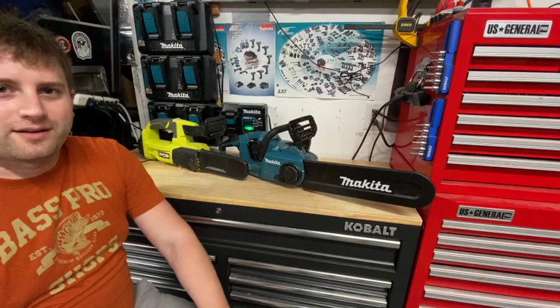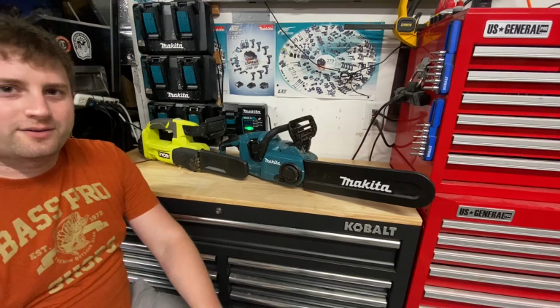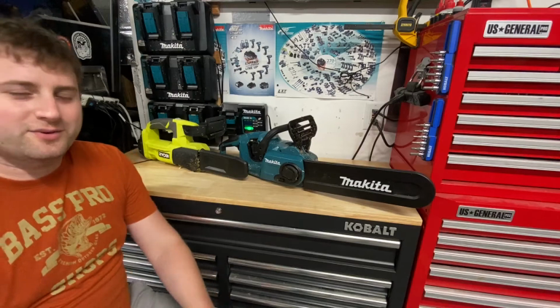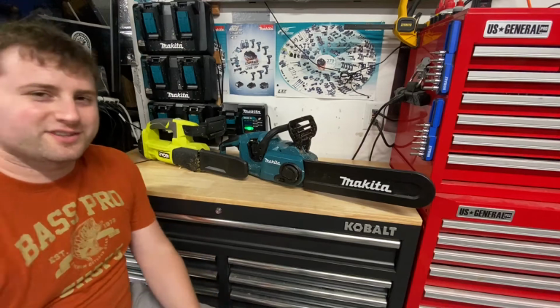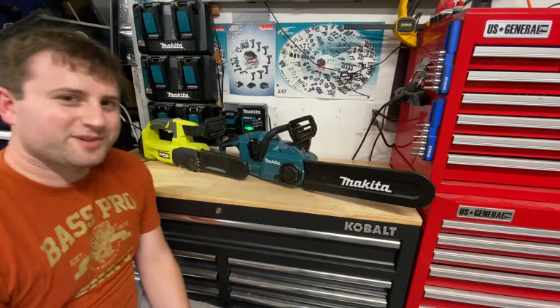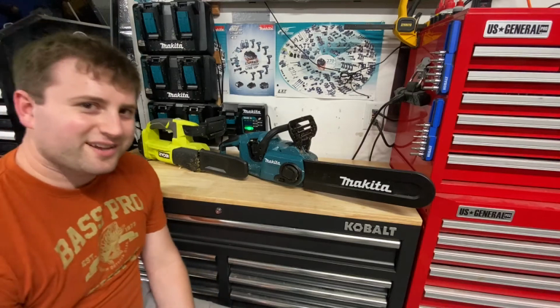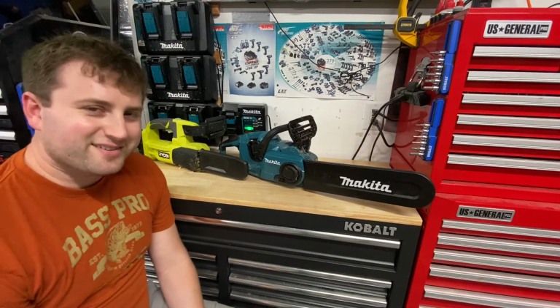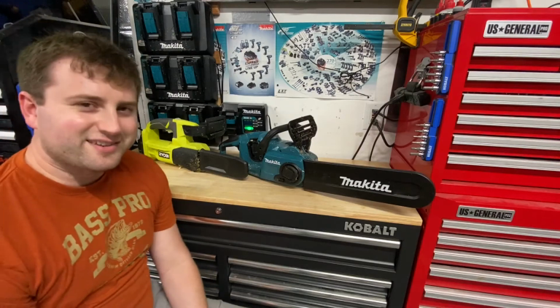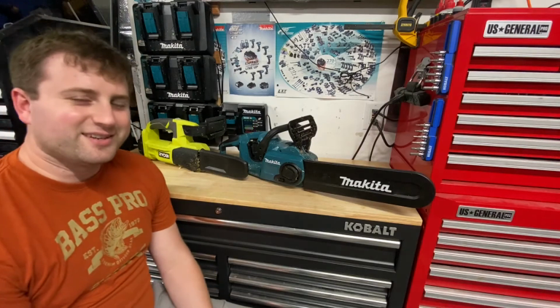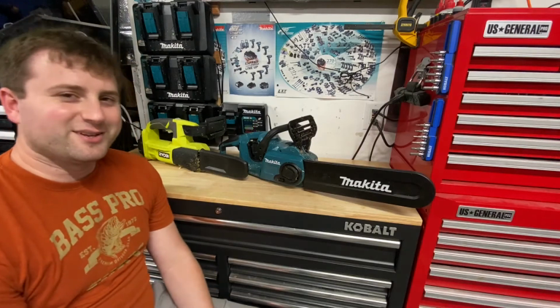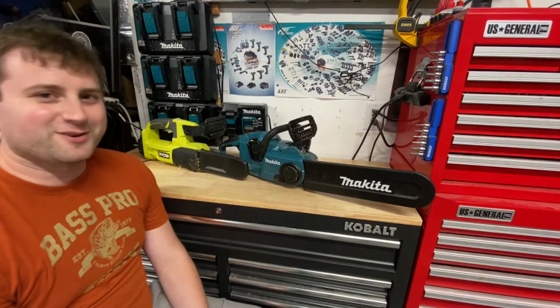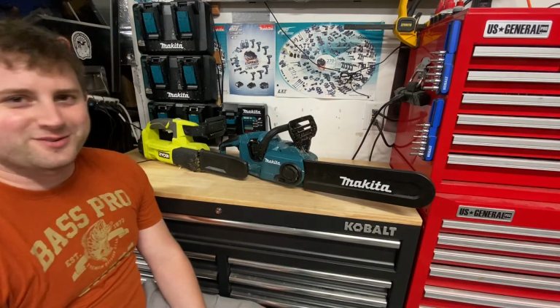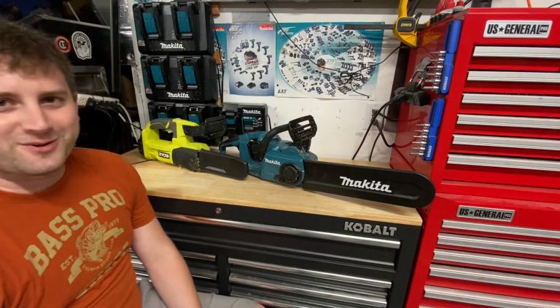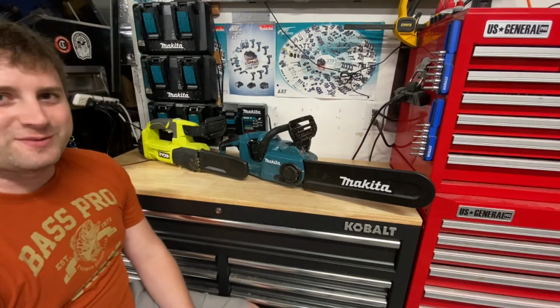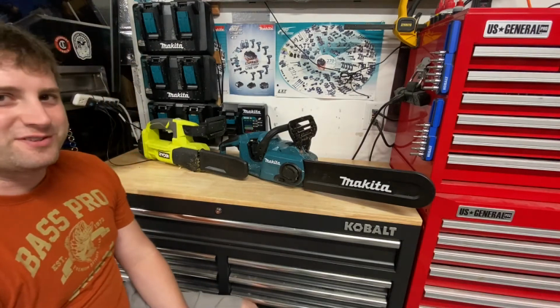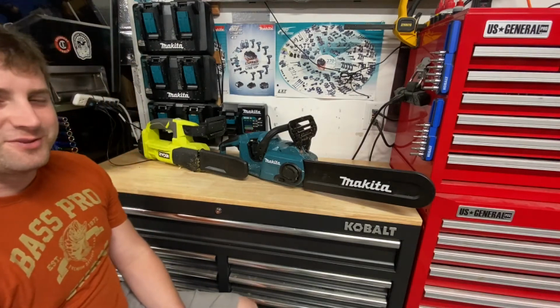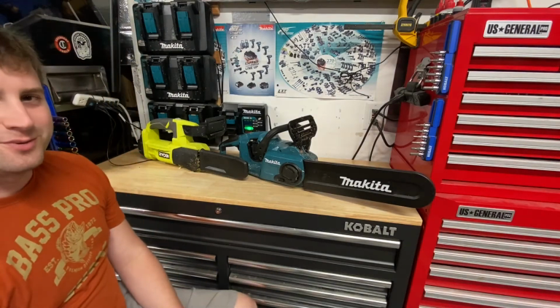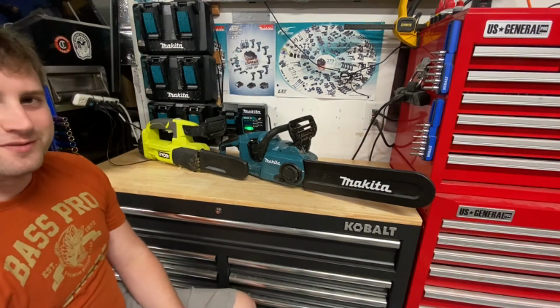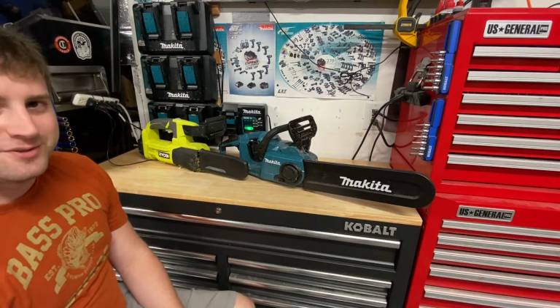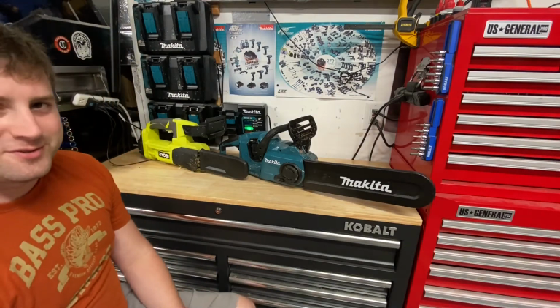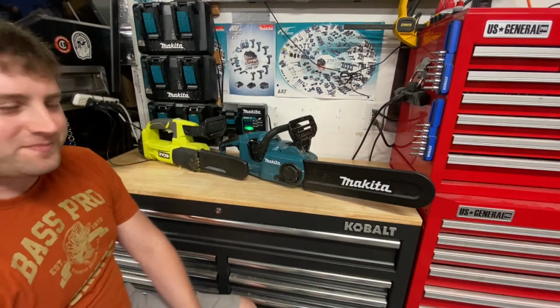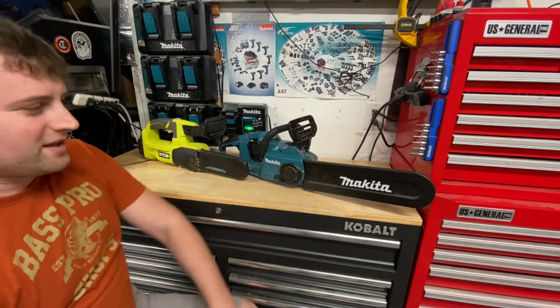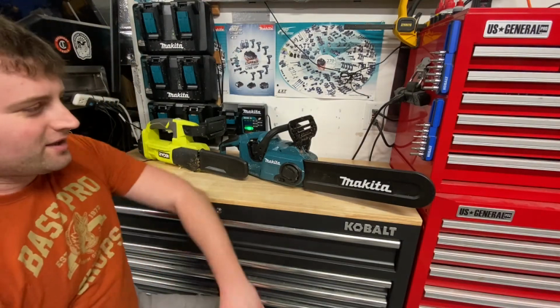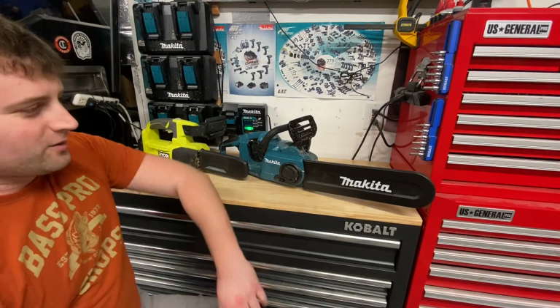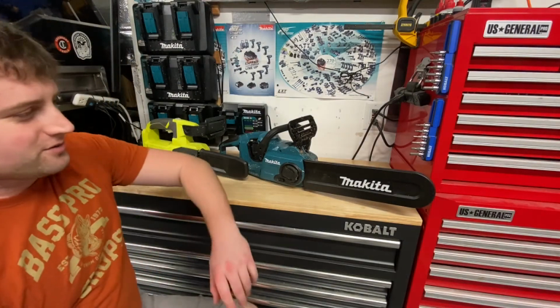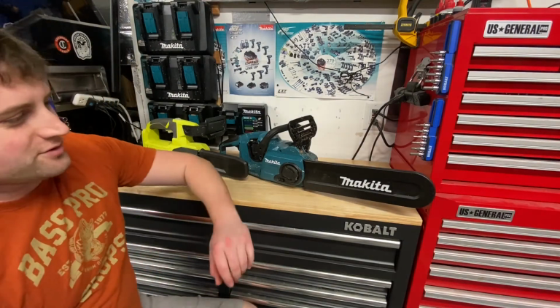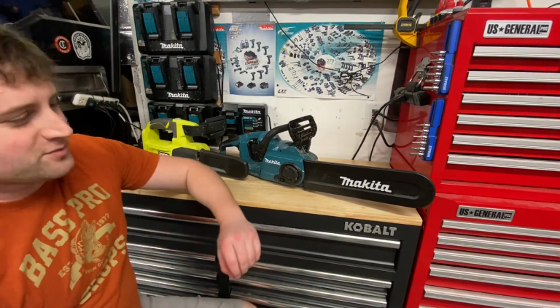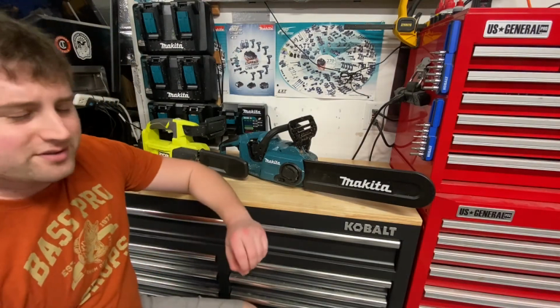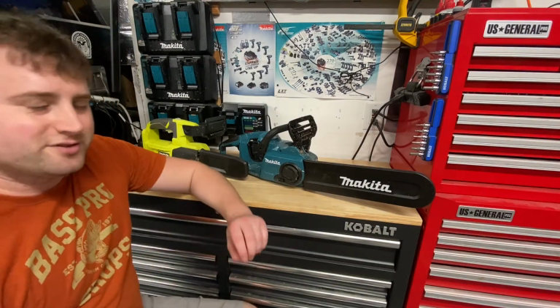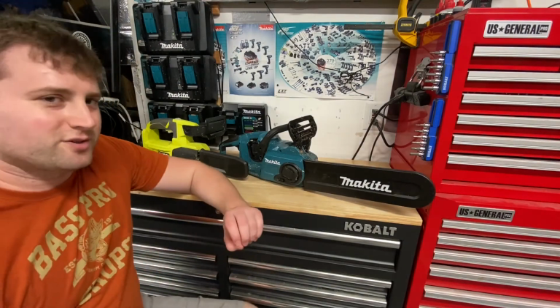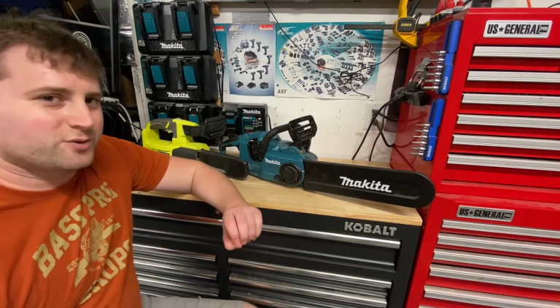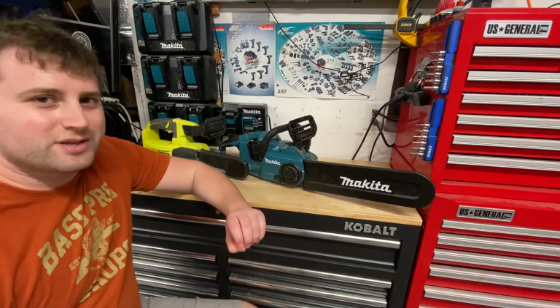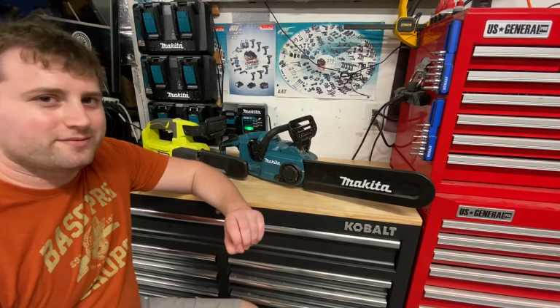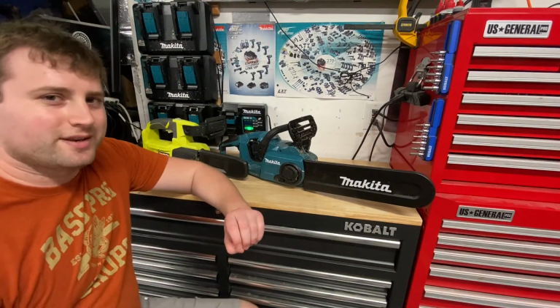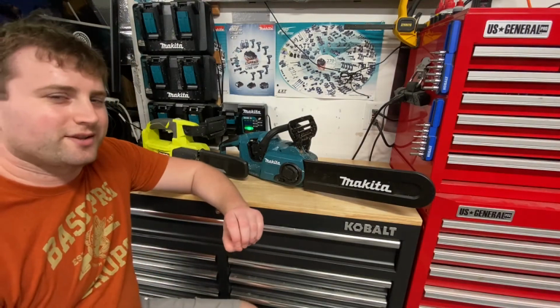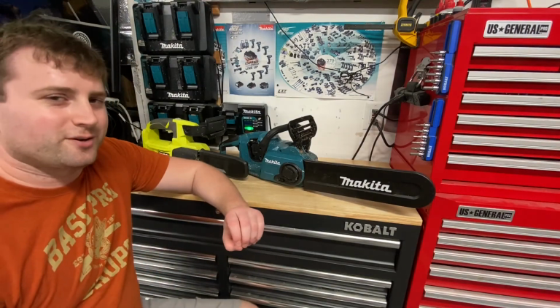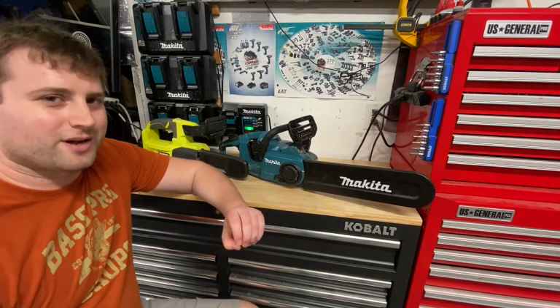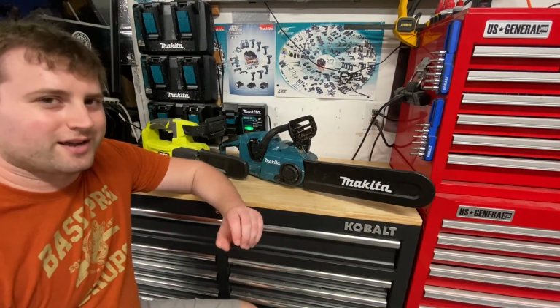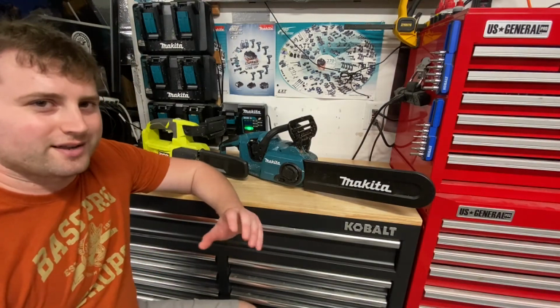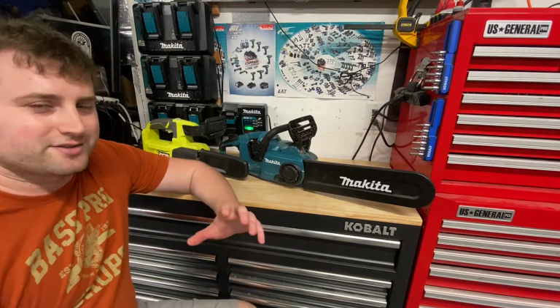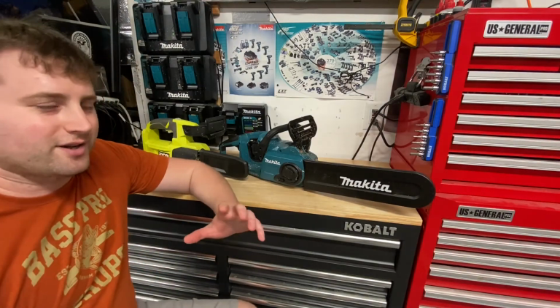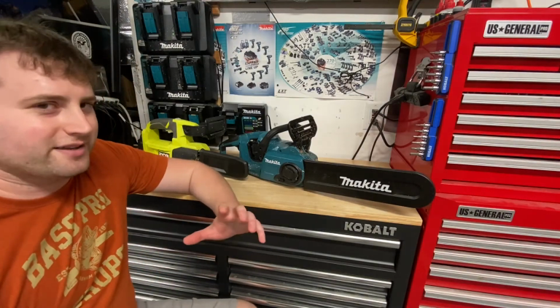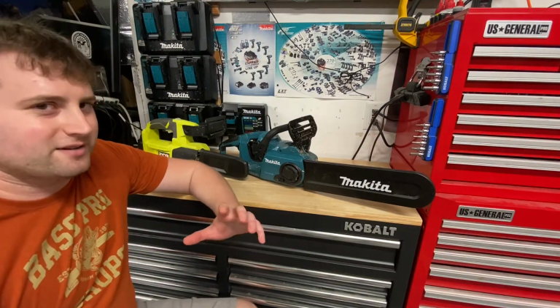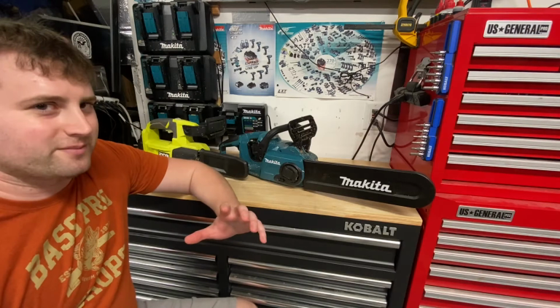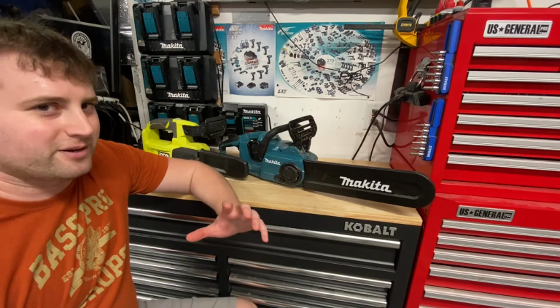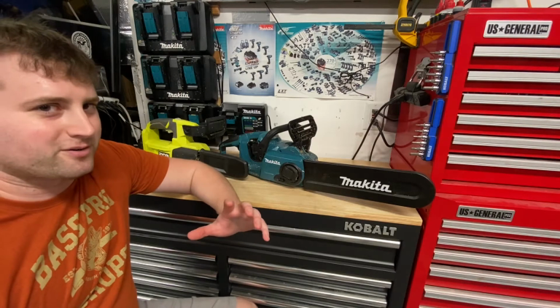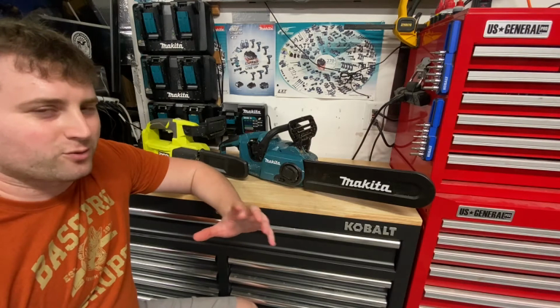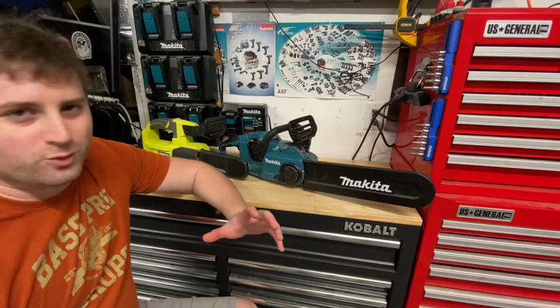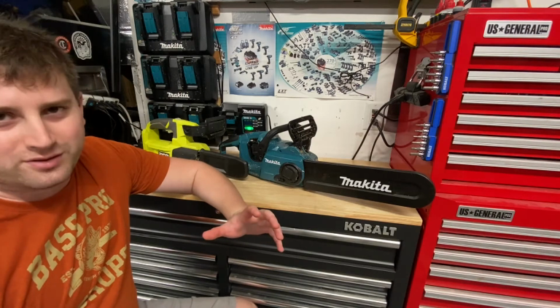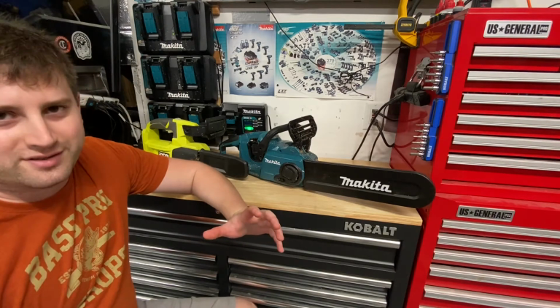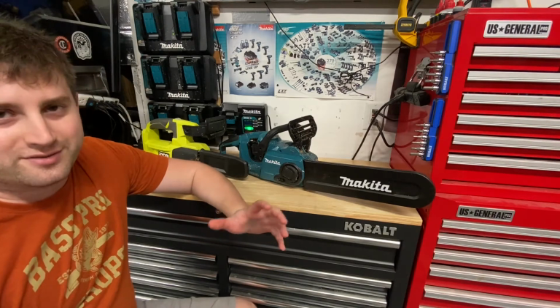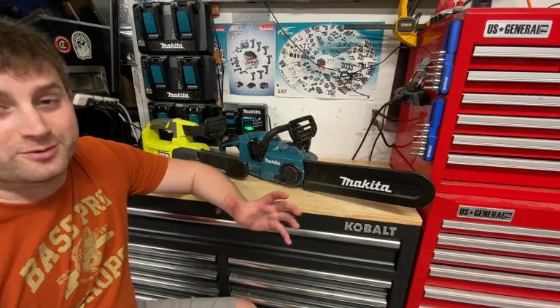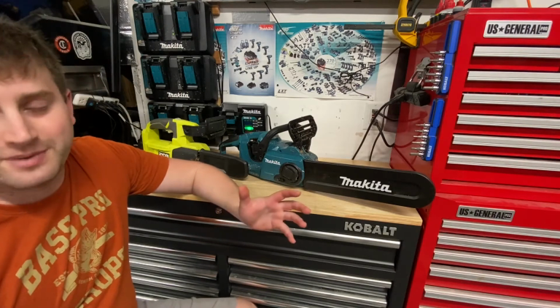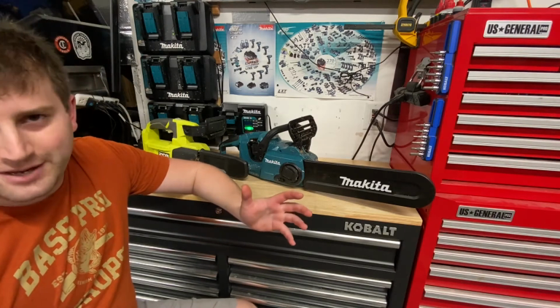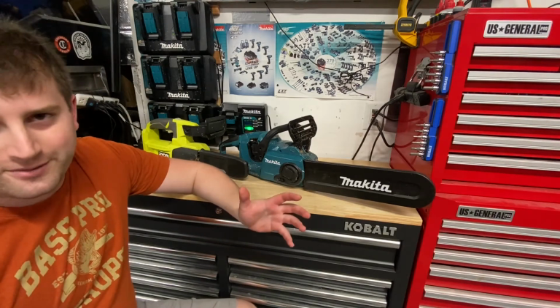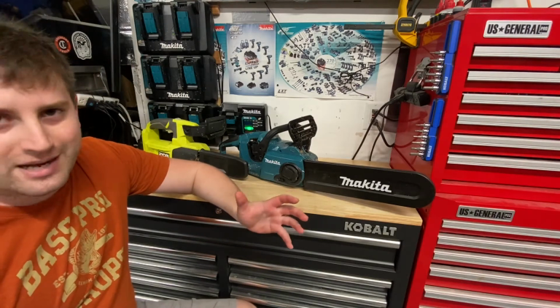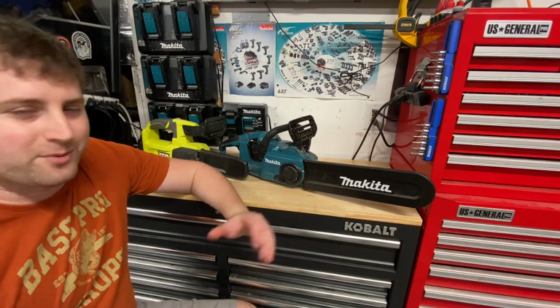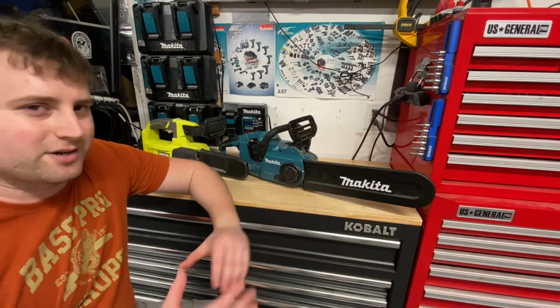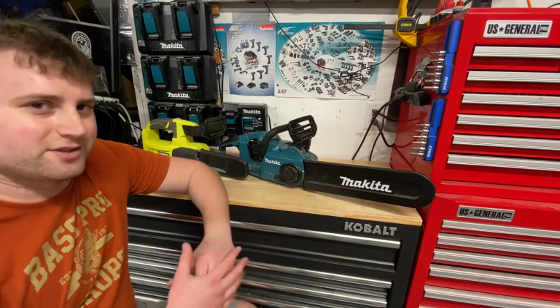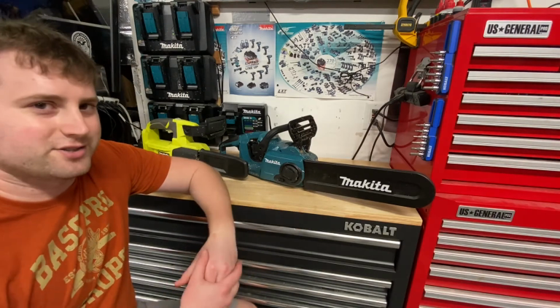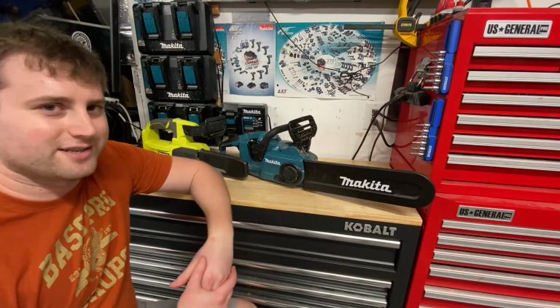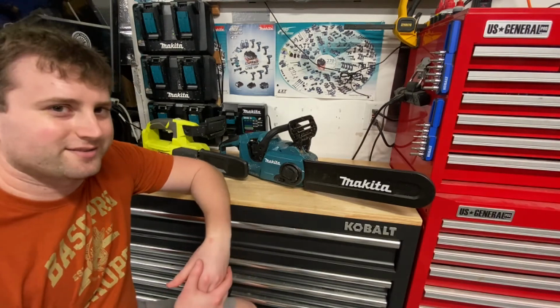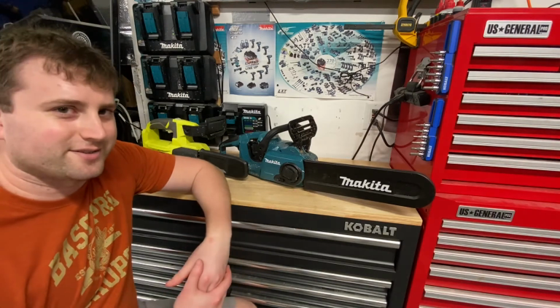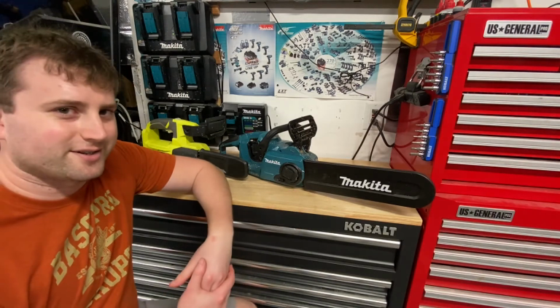What's up guys? Indy here with Ultimate Tool Reviews. I just wanted to do a quick video talking about cordless or battery-operated chainsaws.